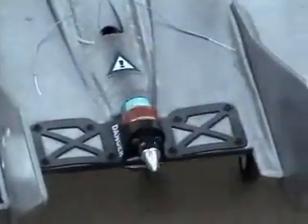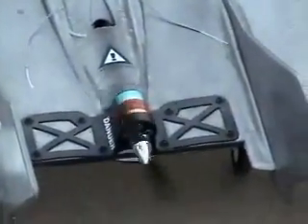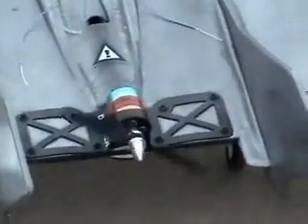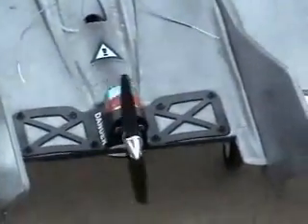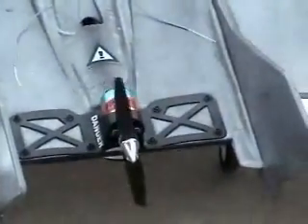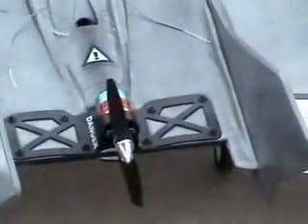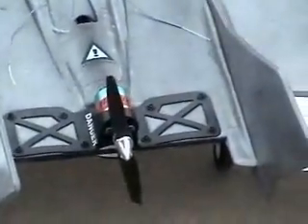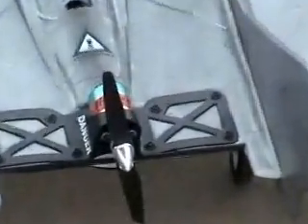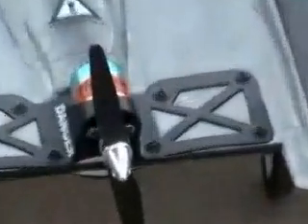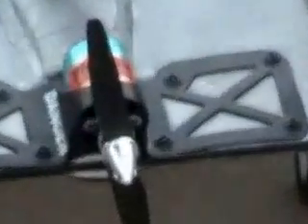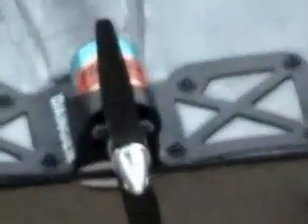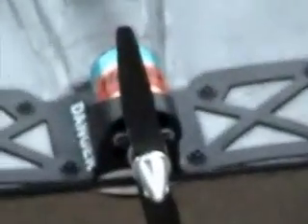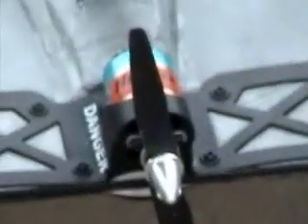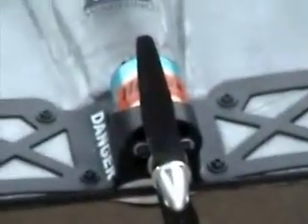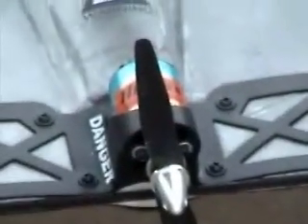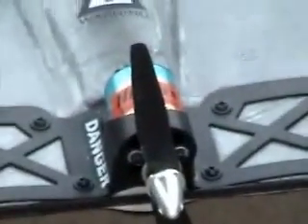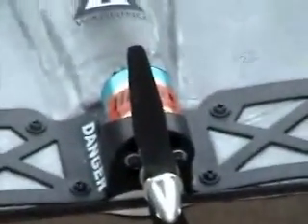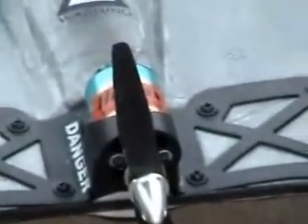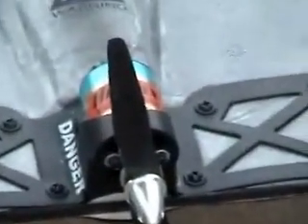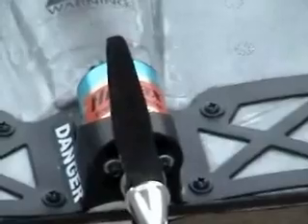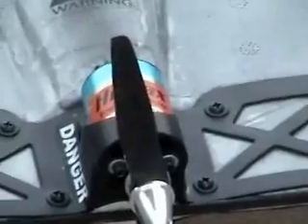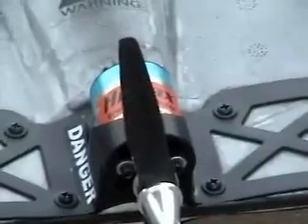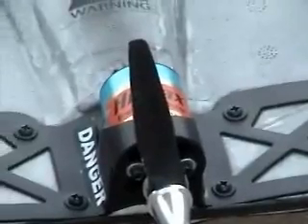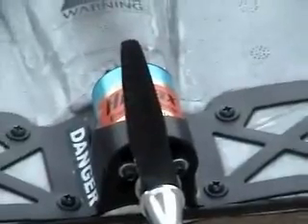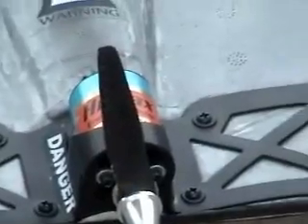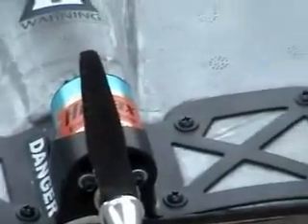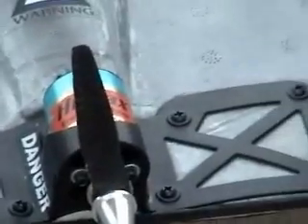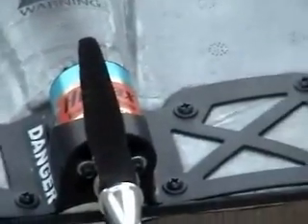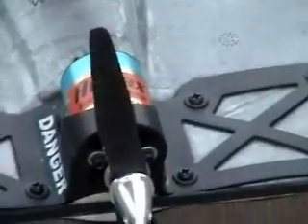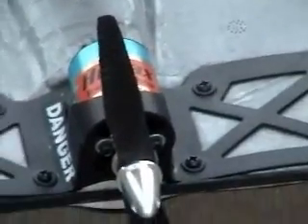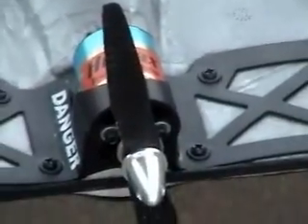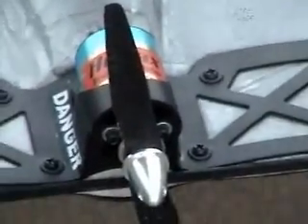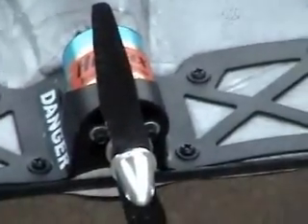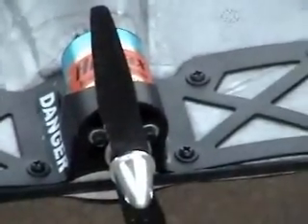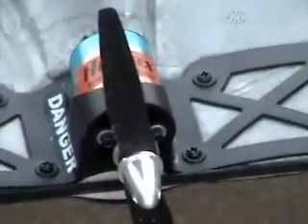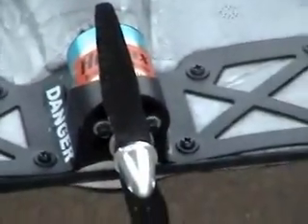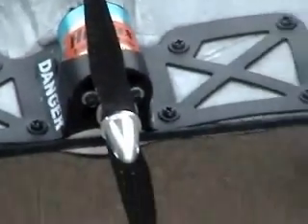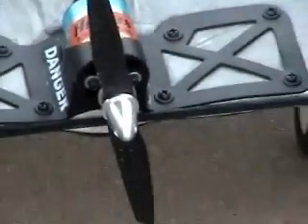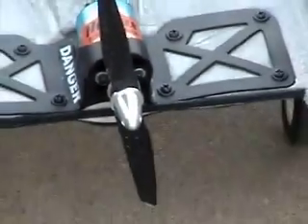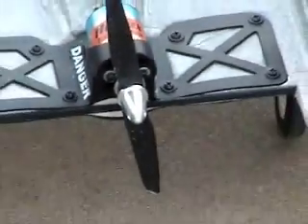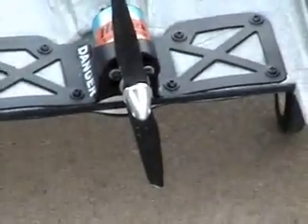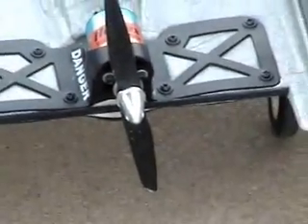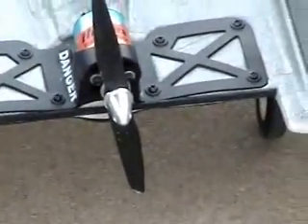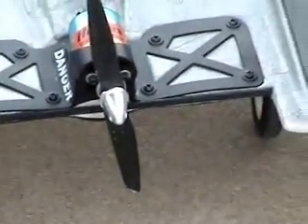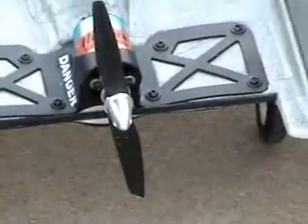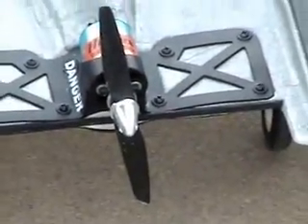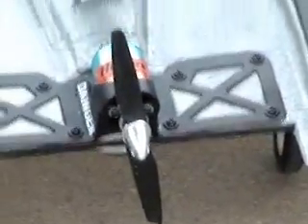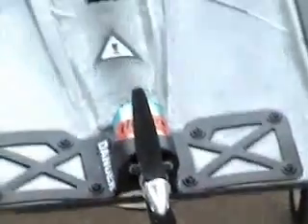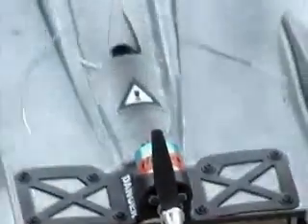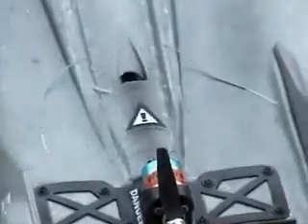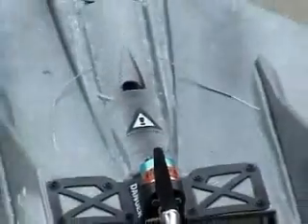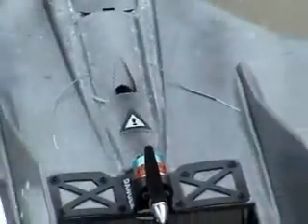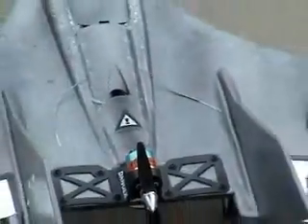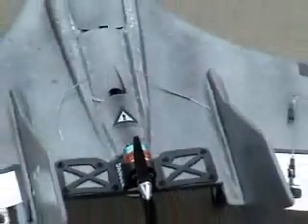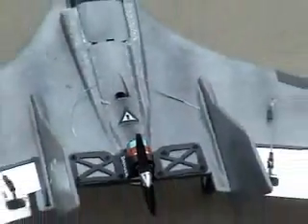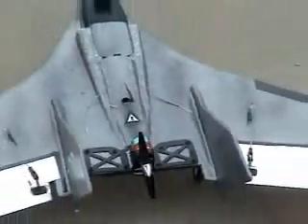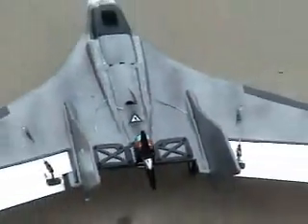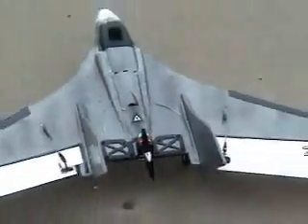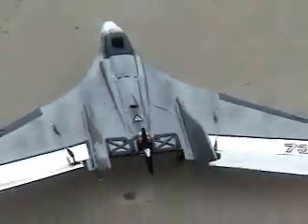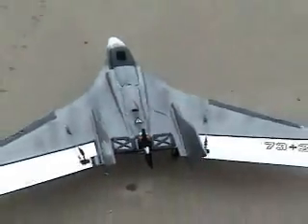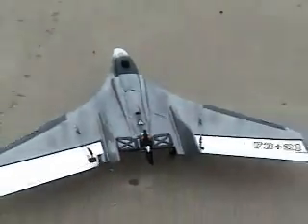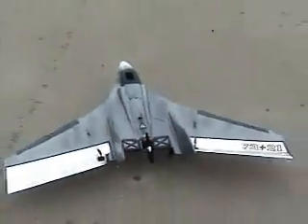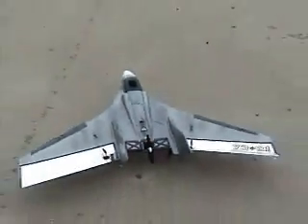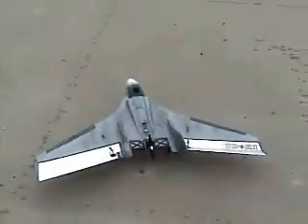Here's the carbon fiber prop test. Give it a stop — I'll zoom in on it. Can you see? That's the carbon fiber. Going for its first flight.